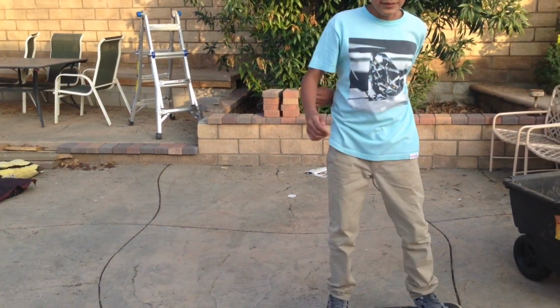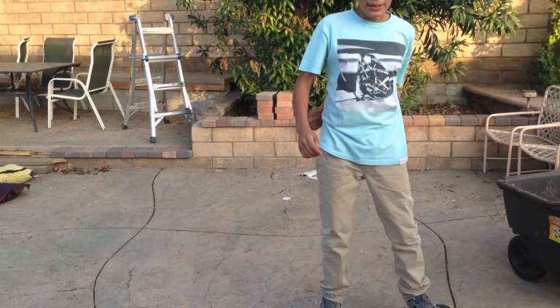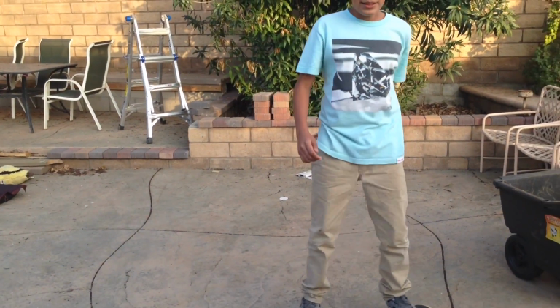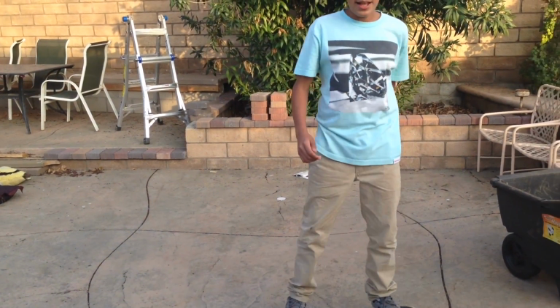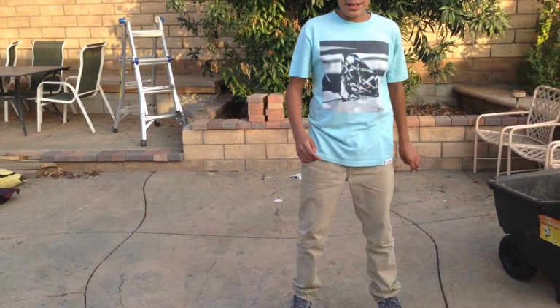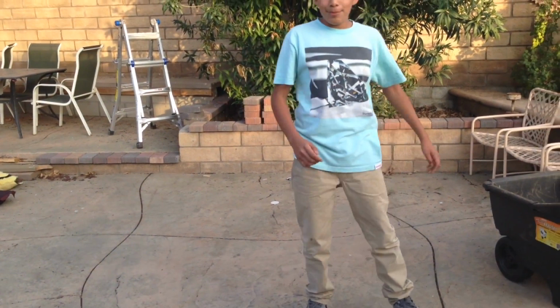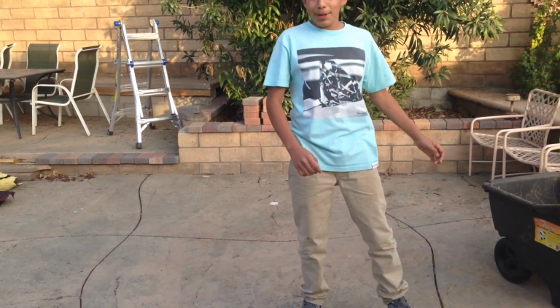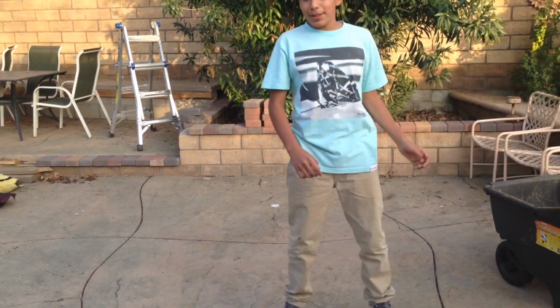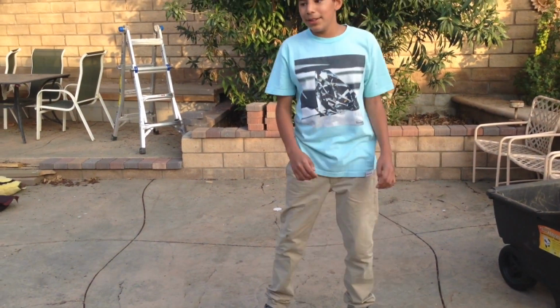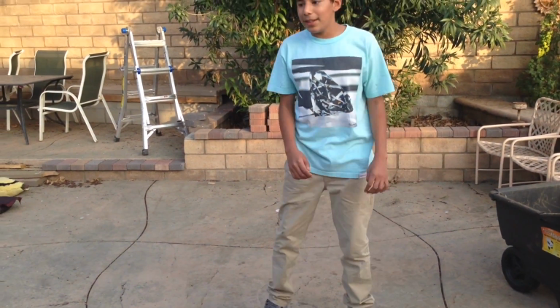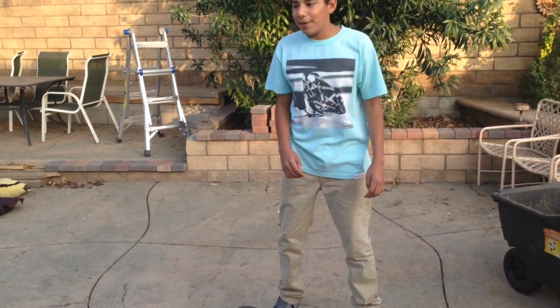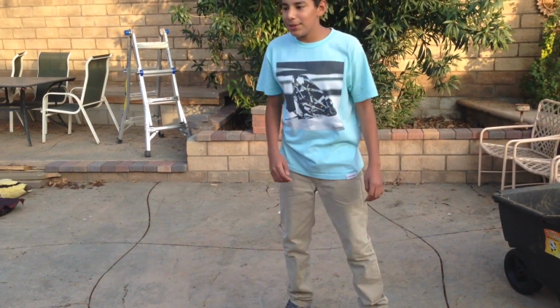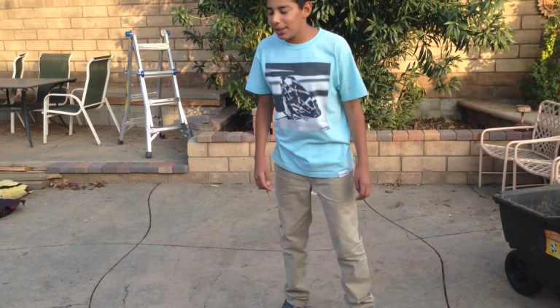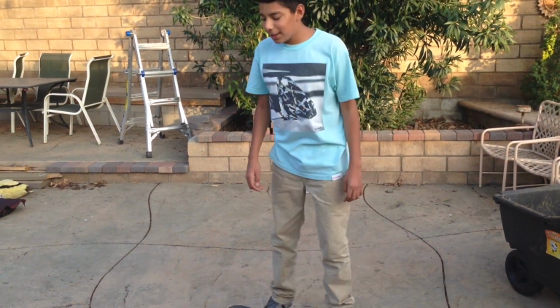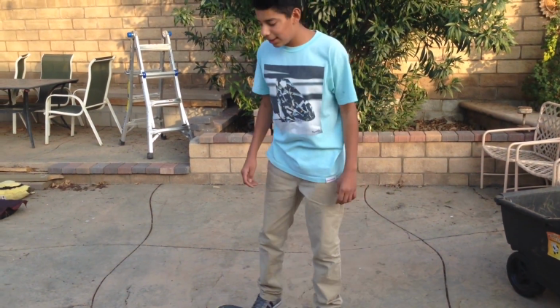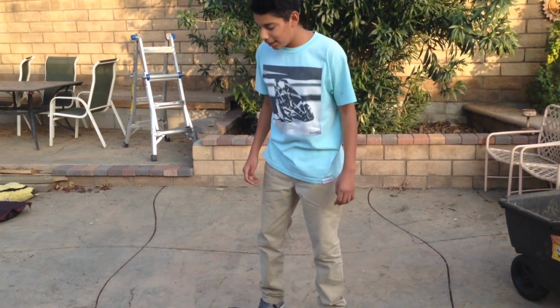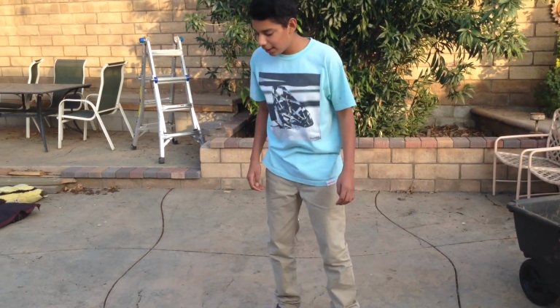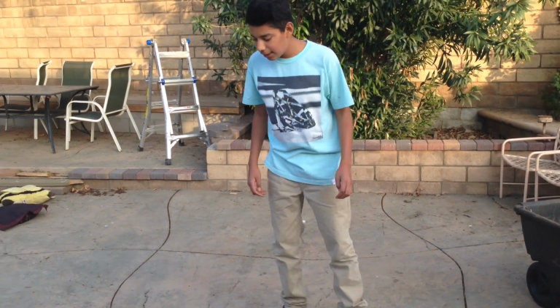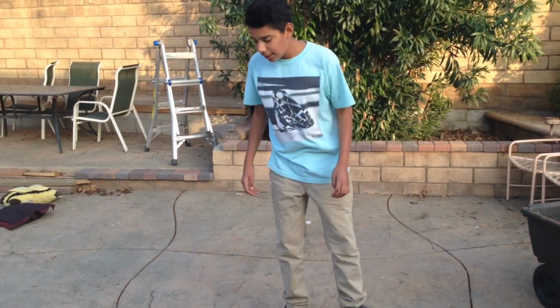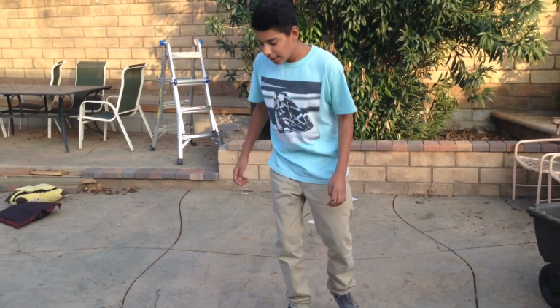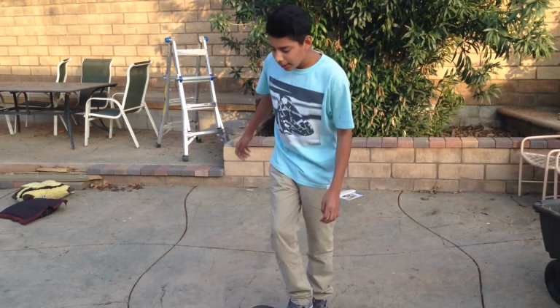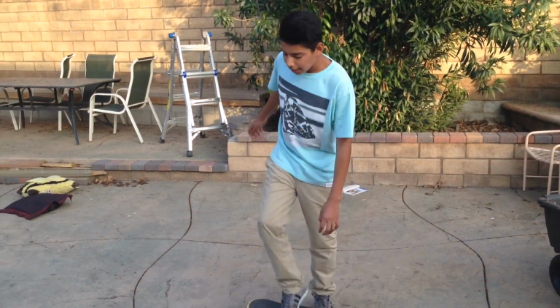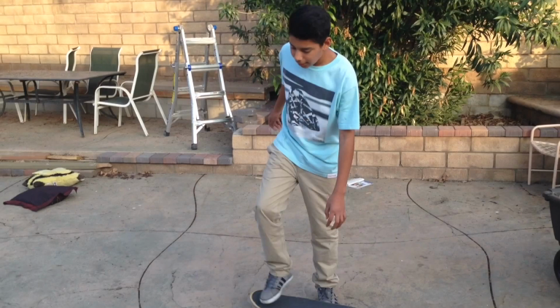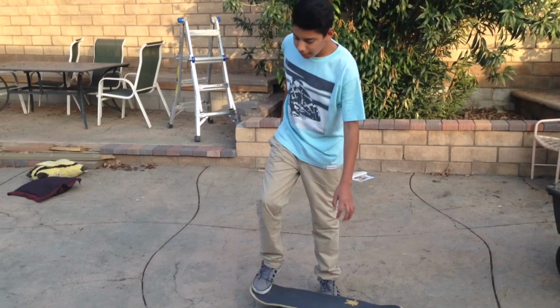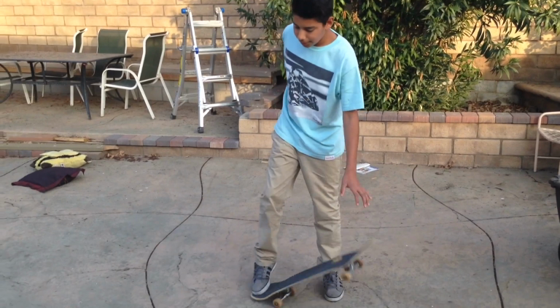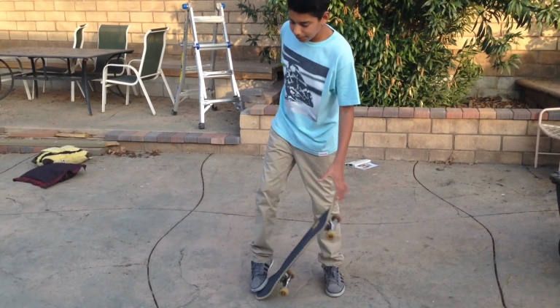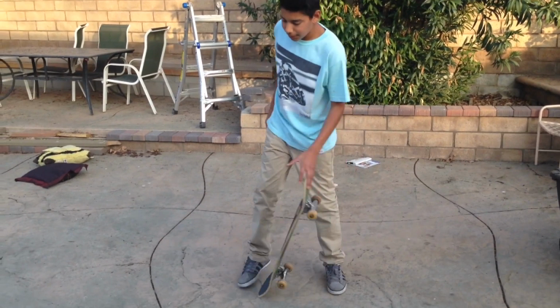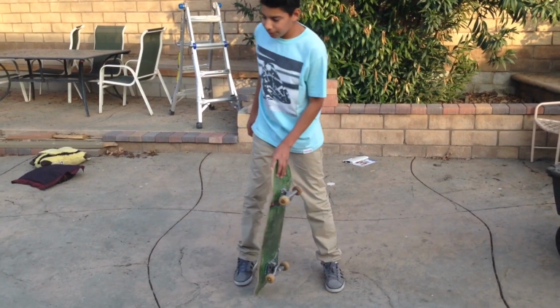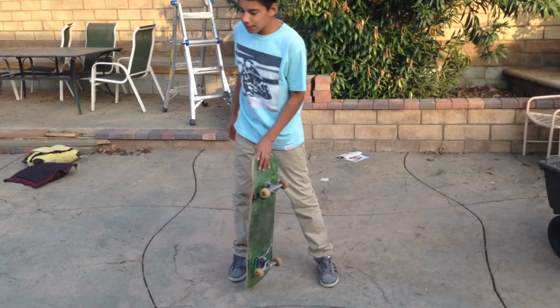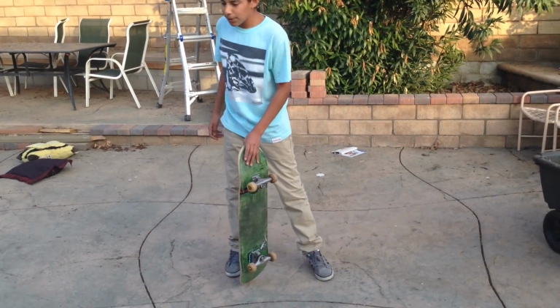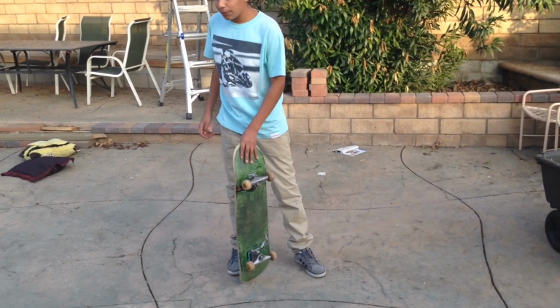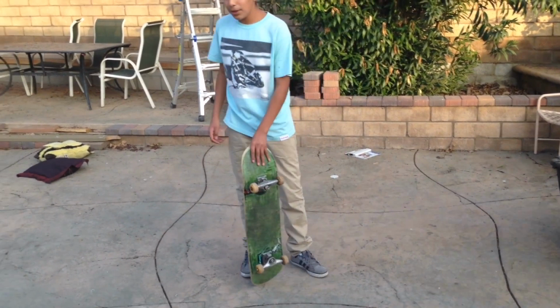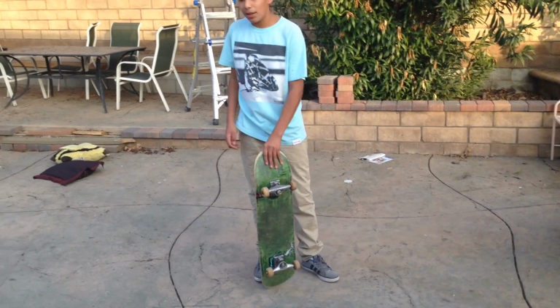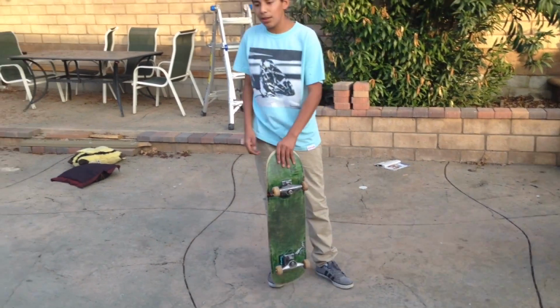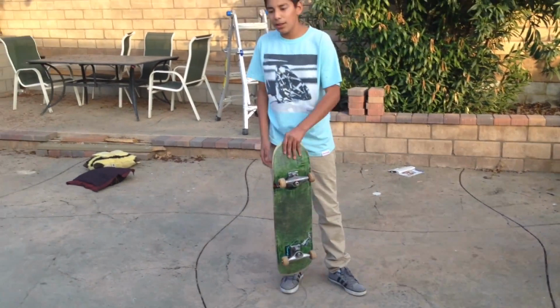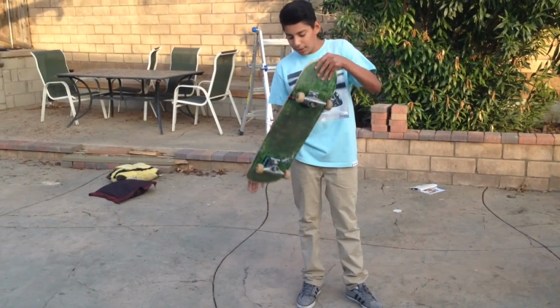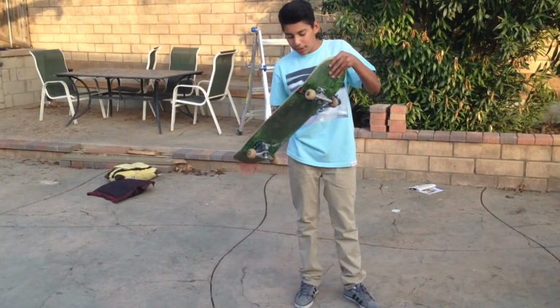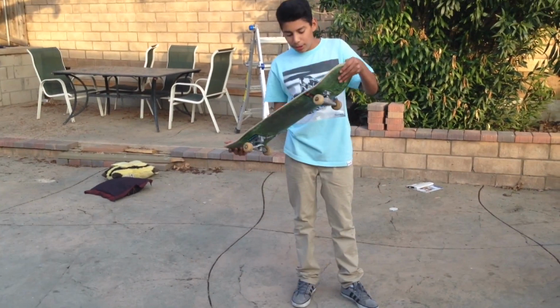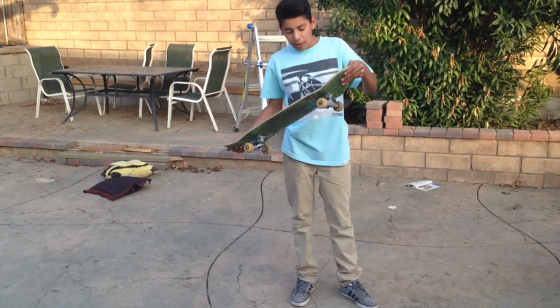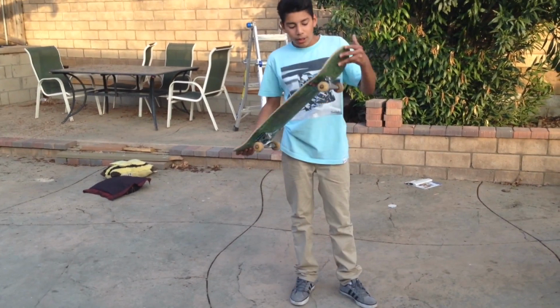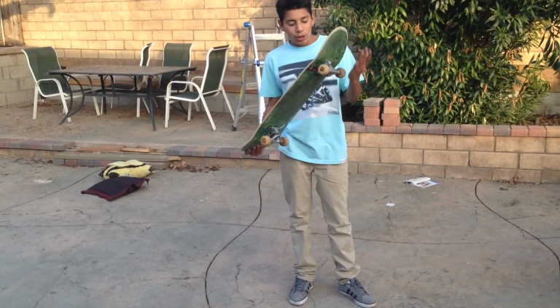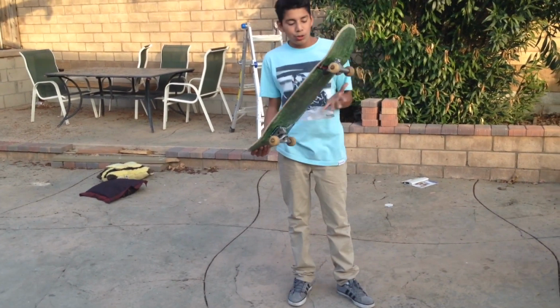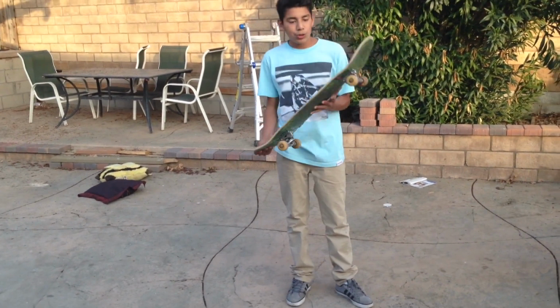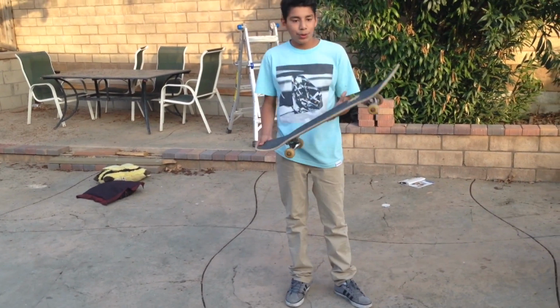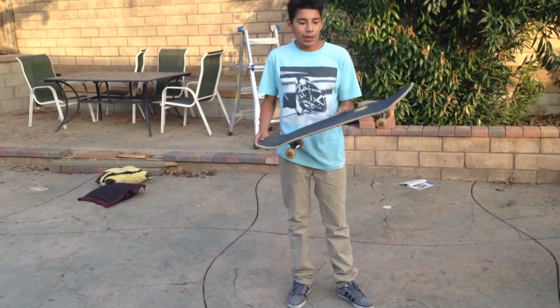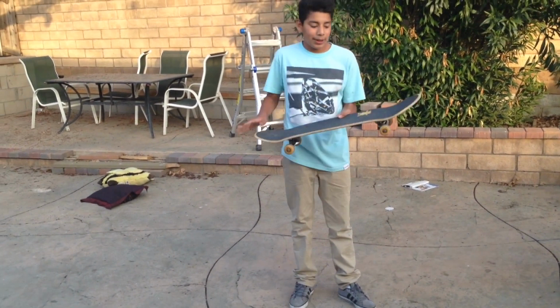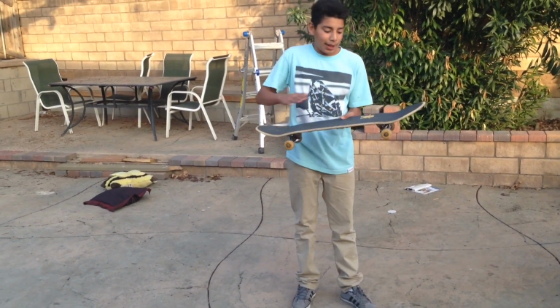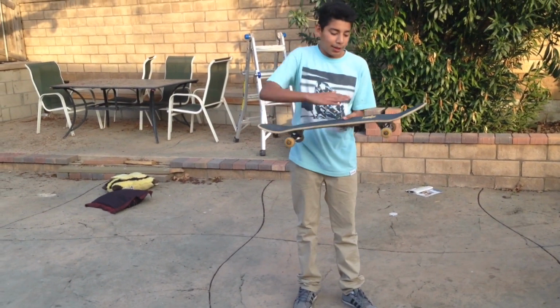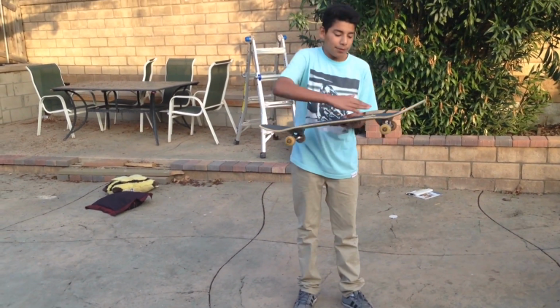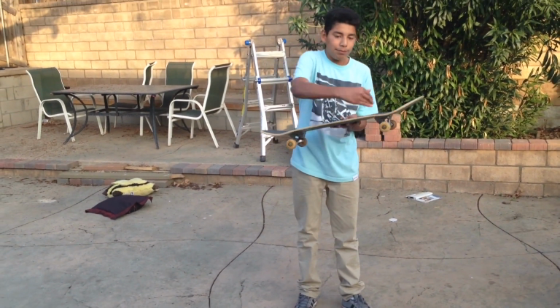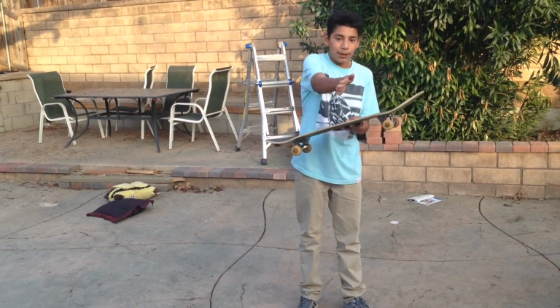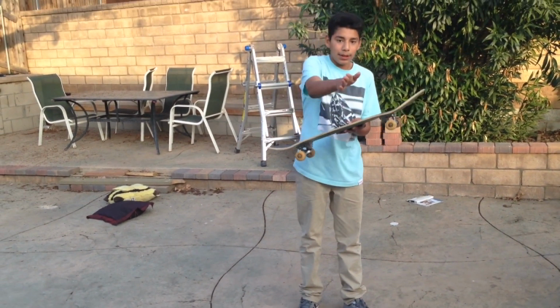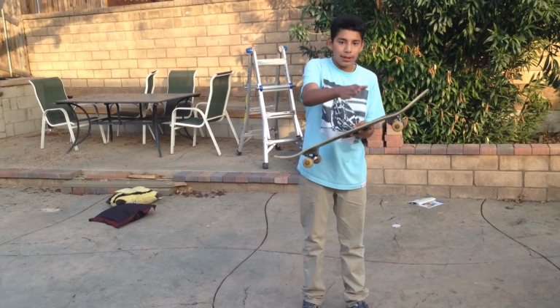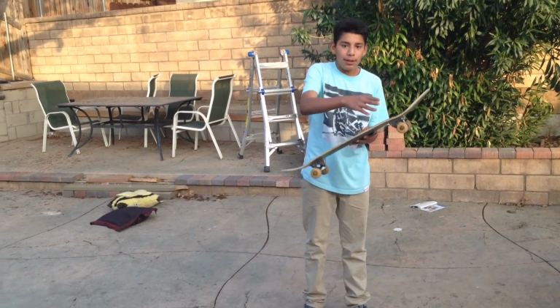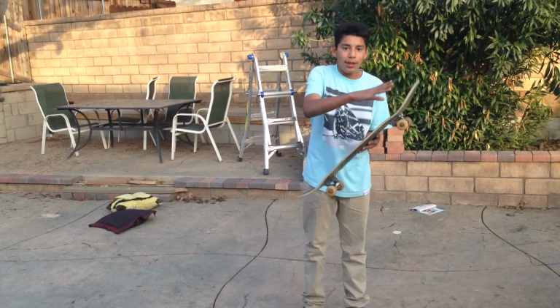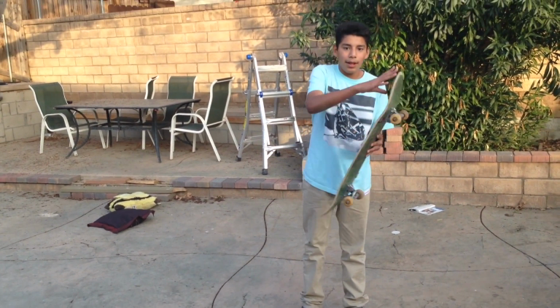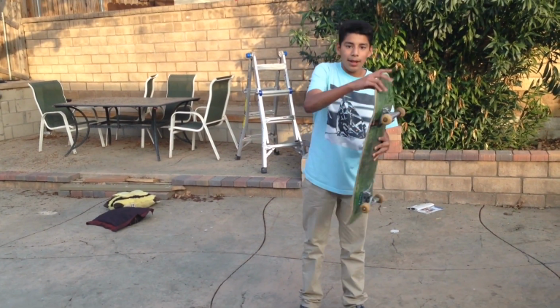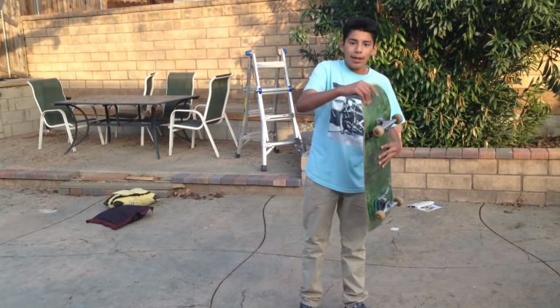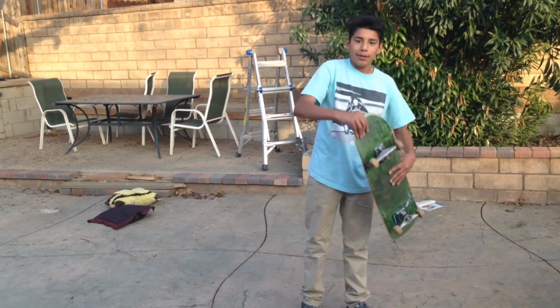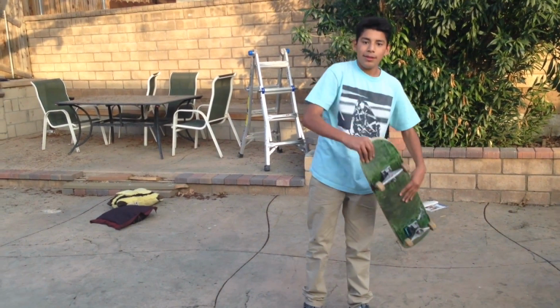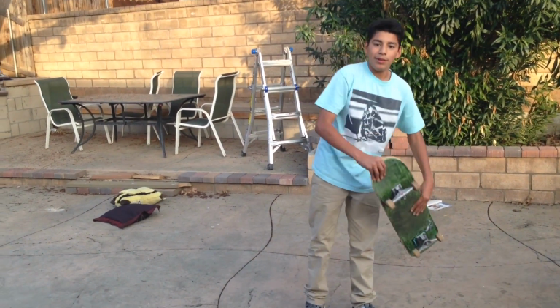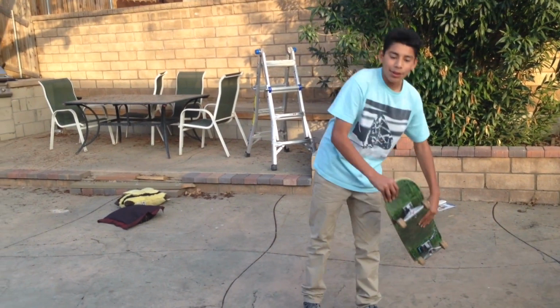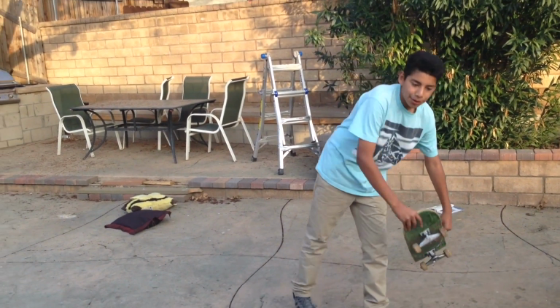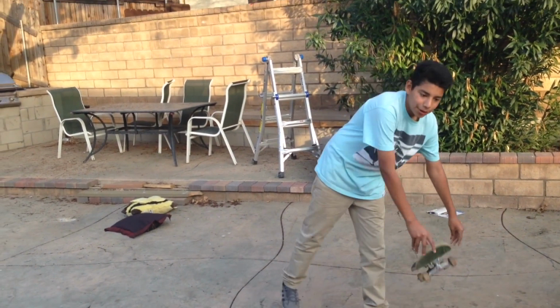So basically that was it. Kickflips are really hard — you just wanna get that good flick. And there we go.